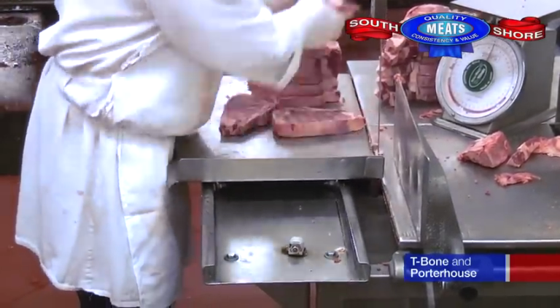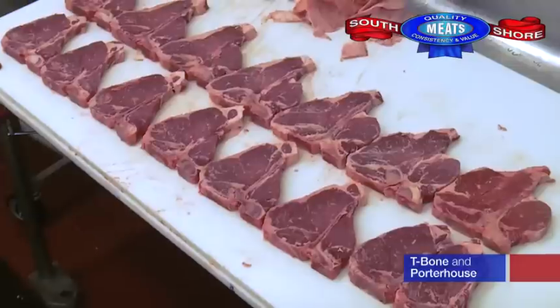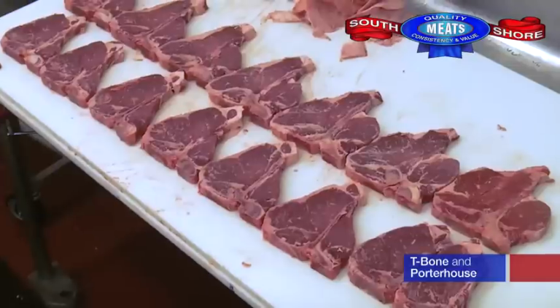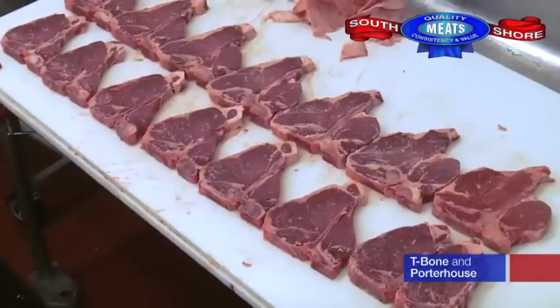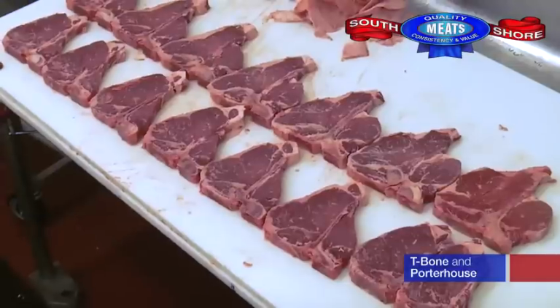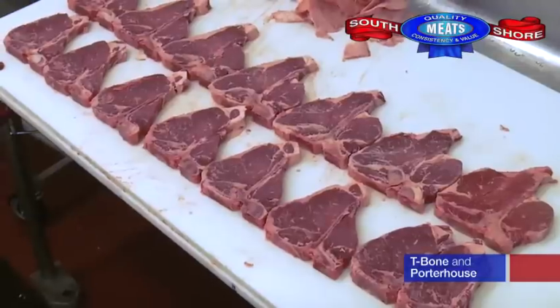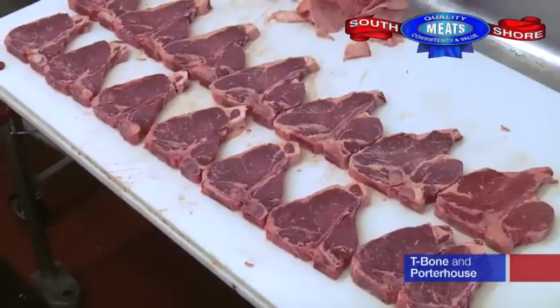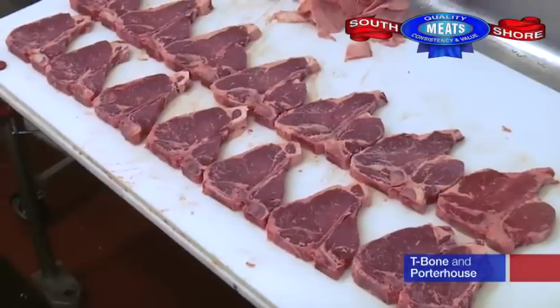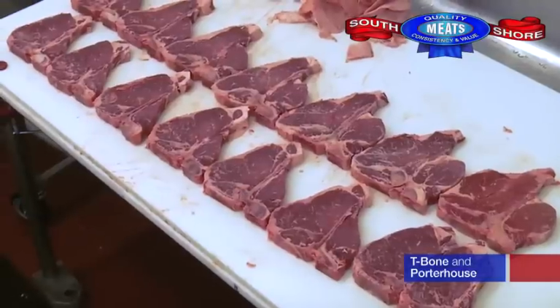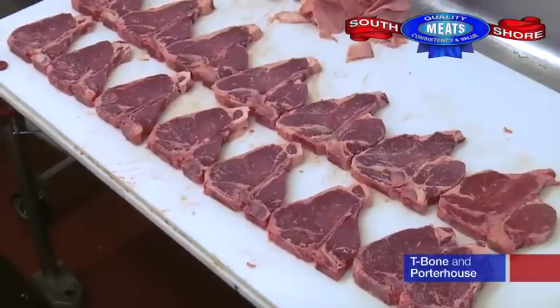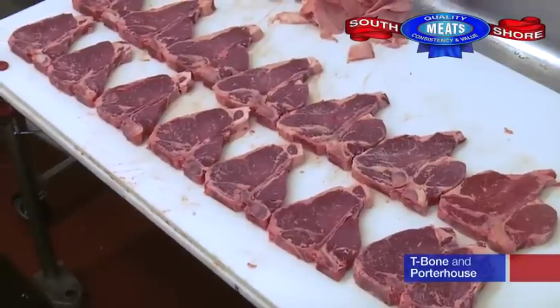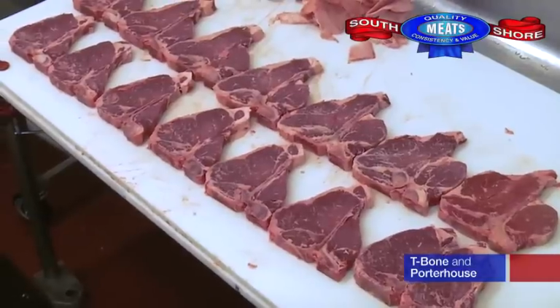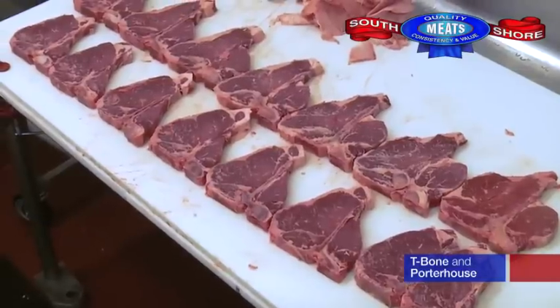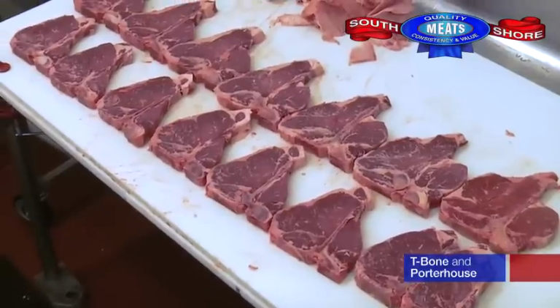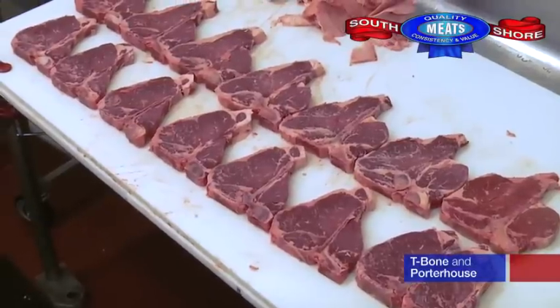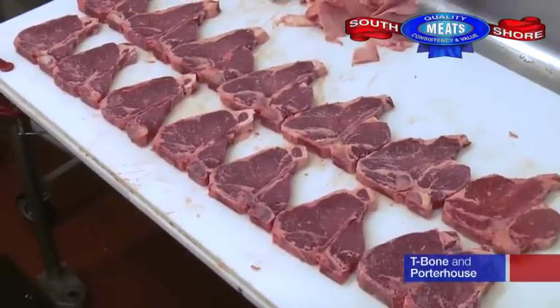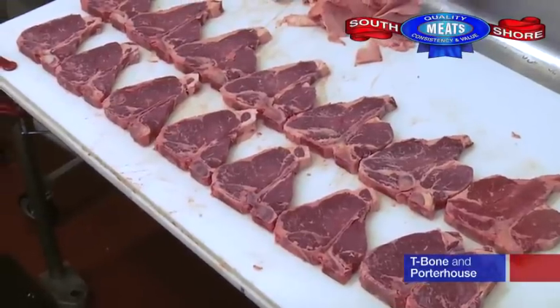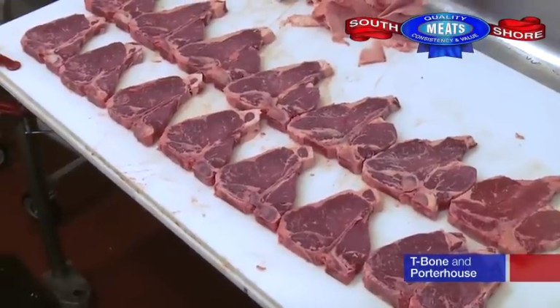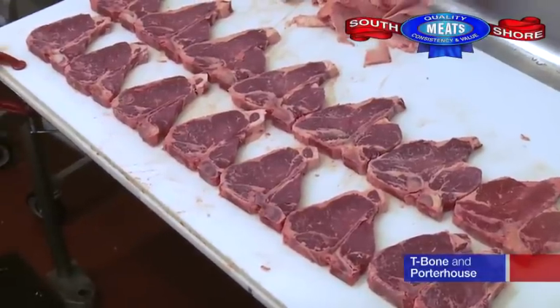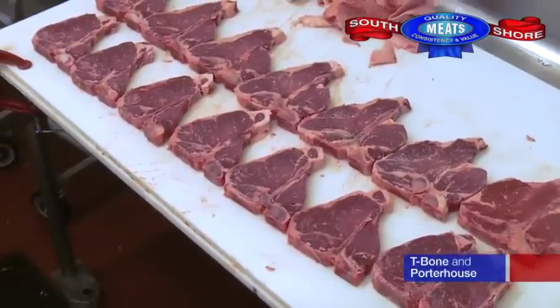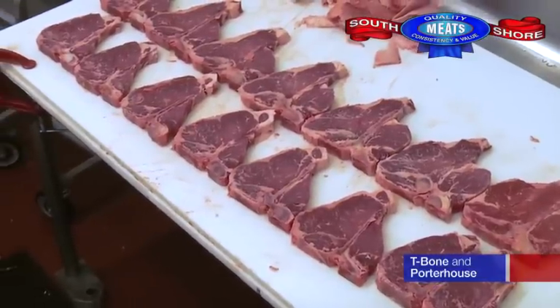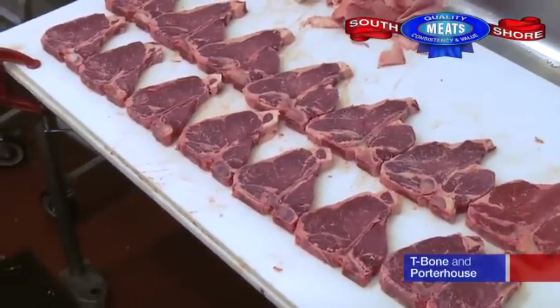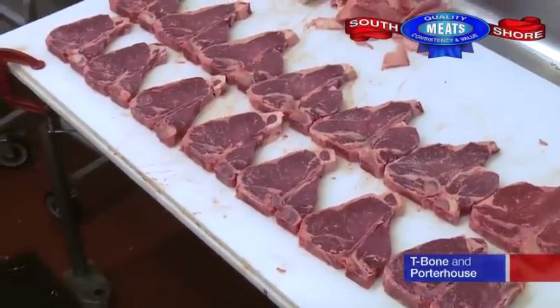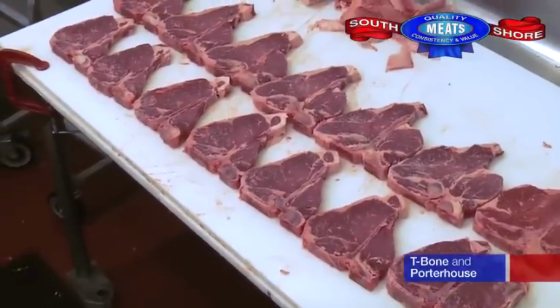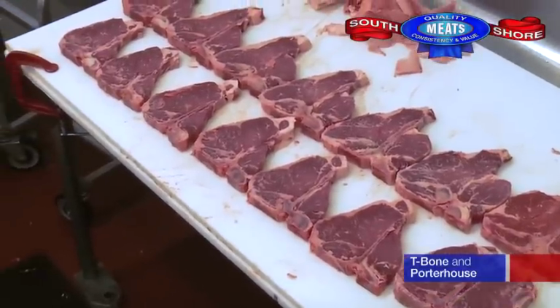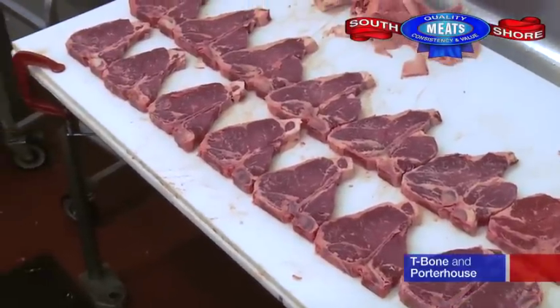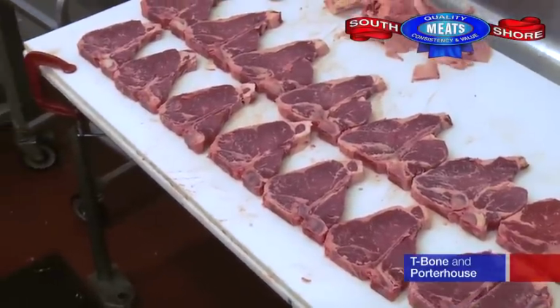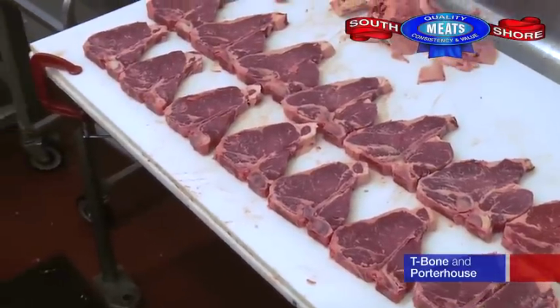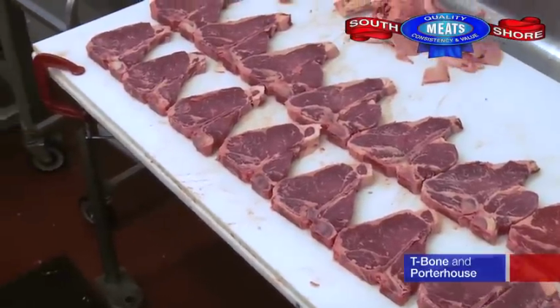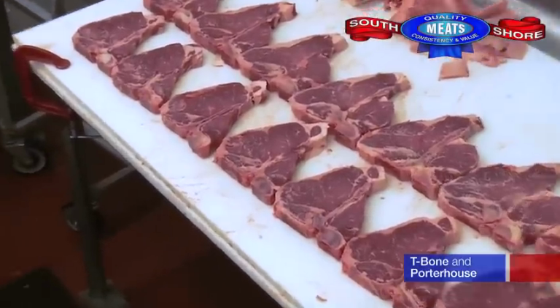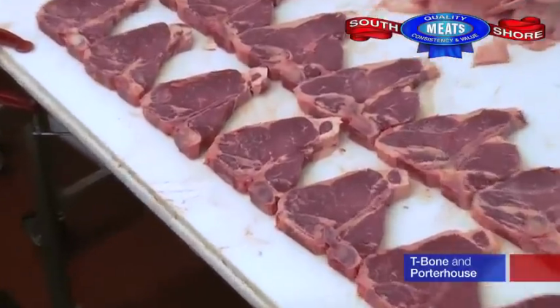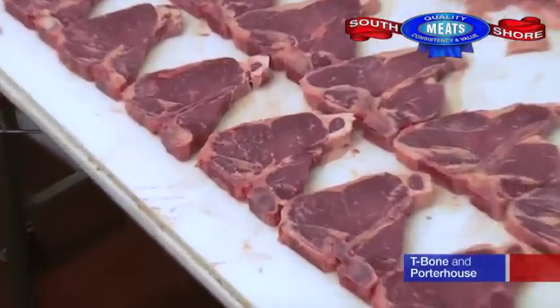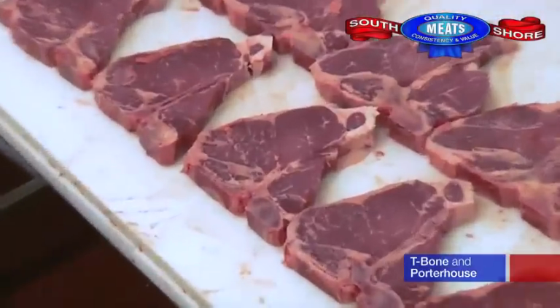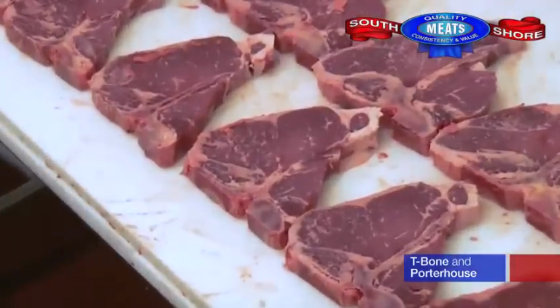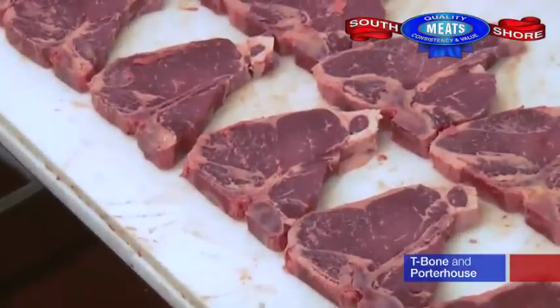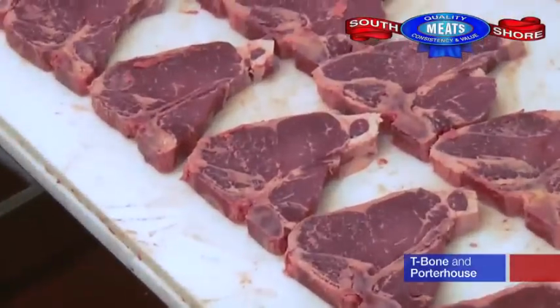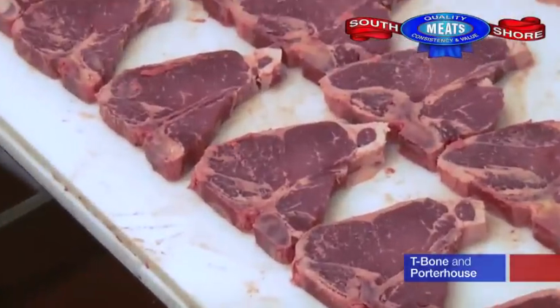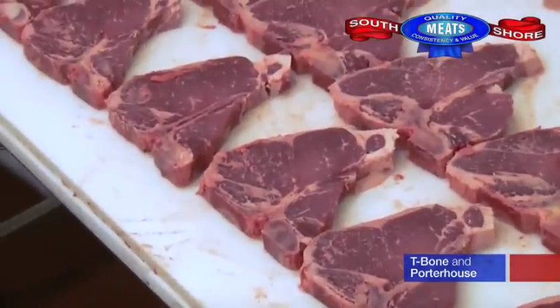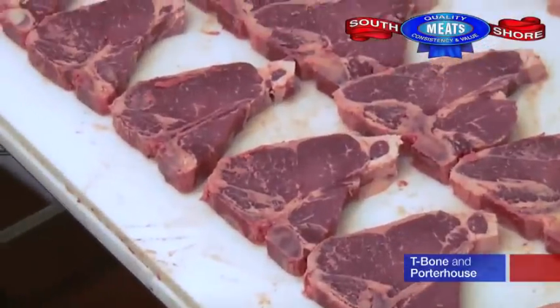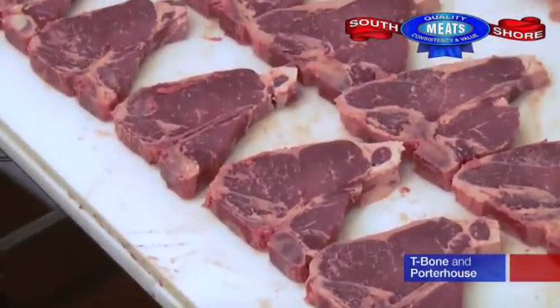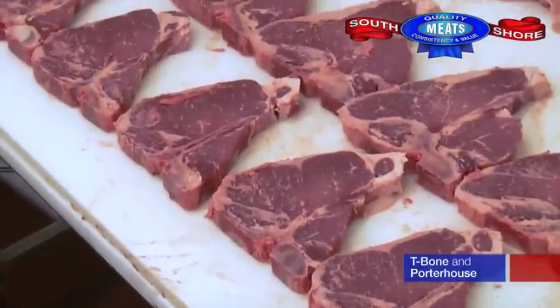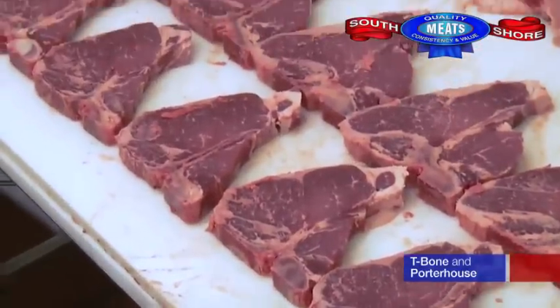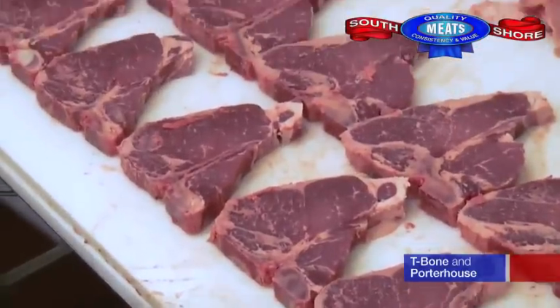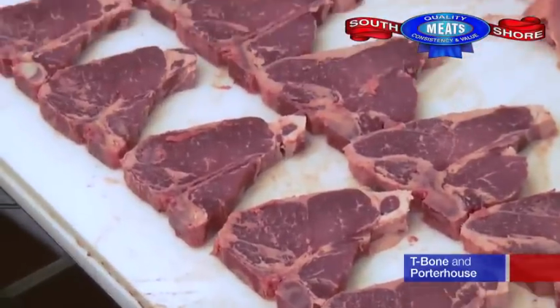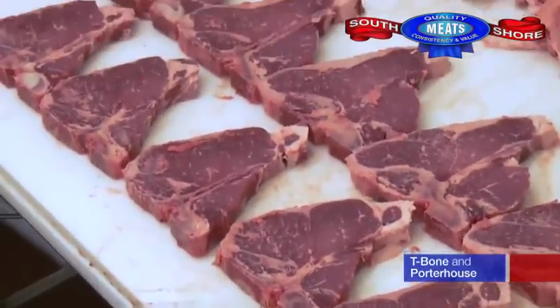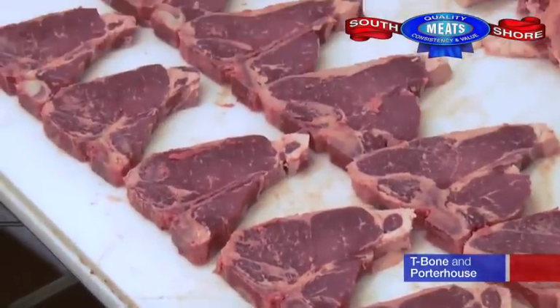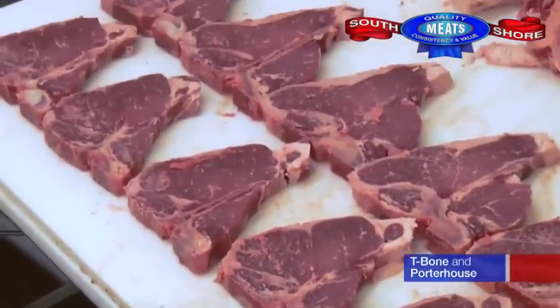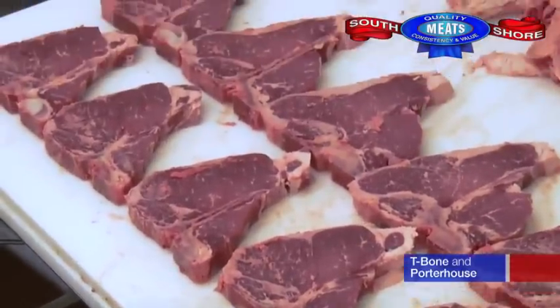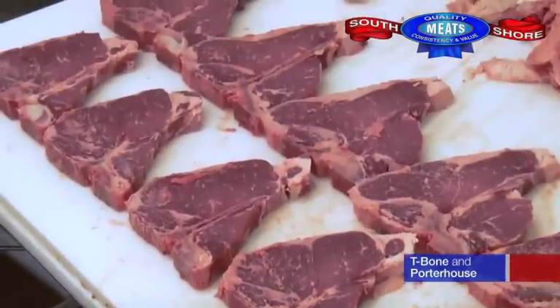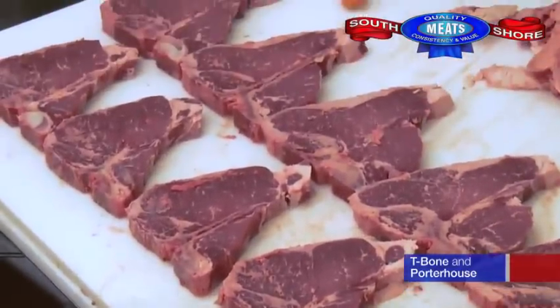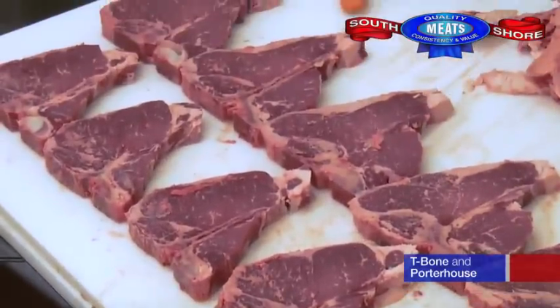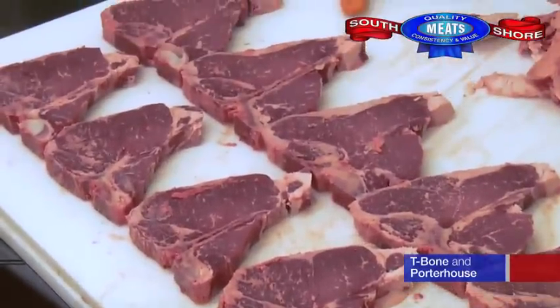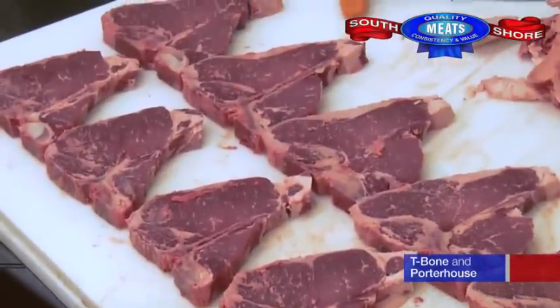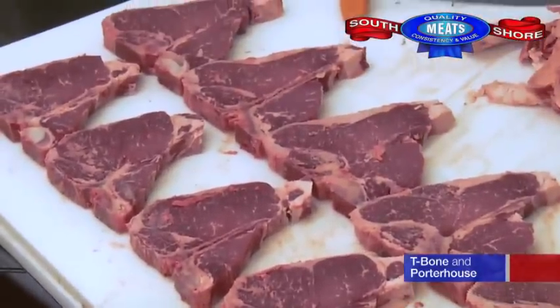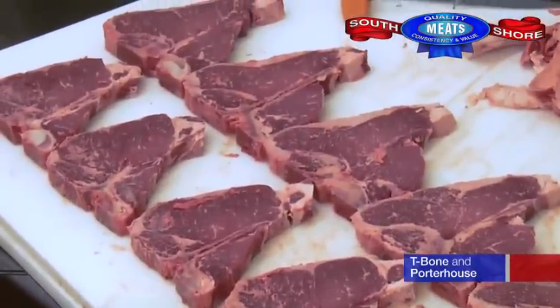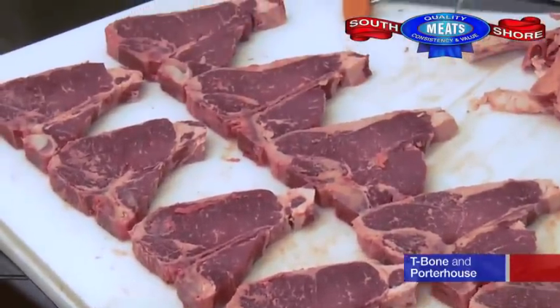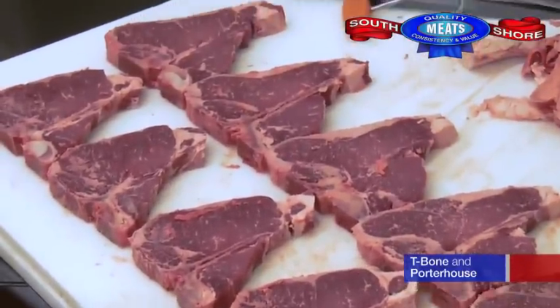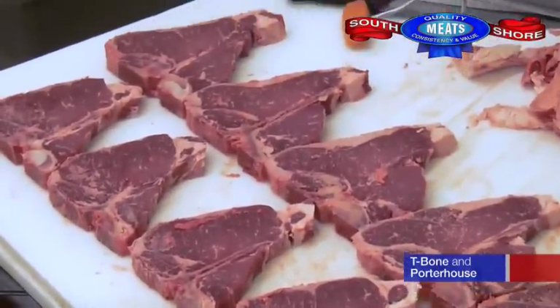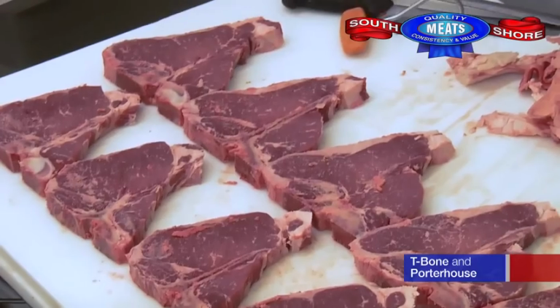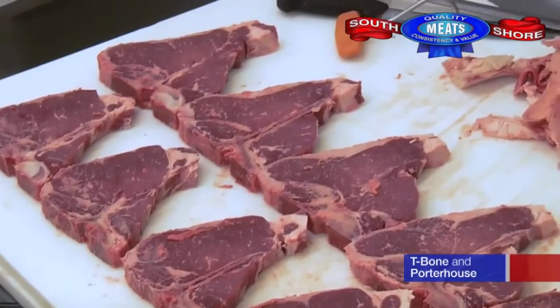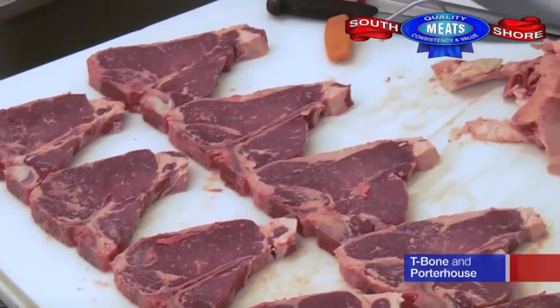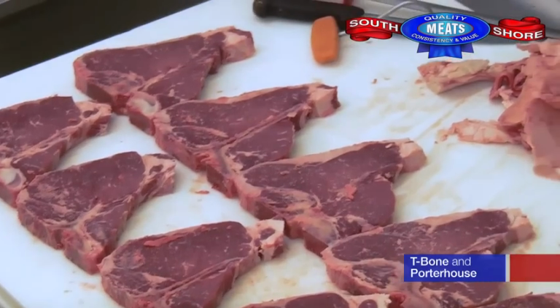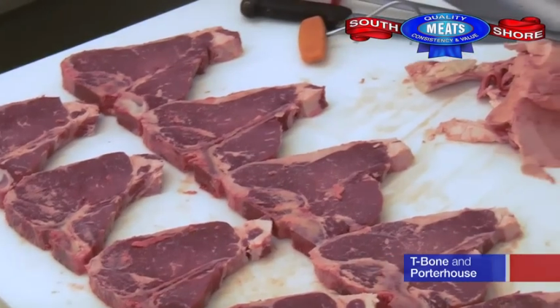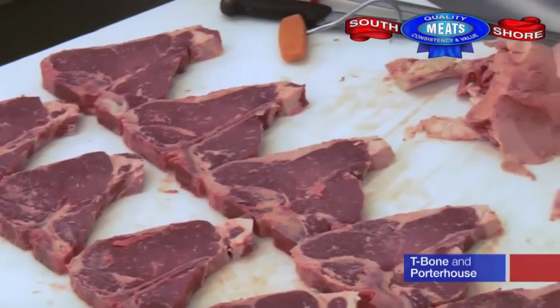On the top, we have the porterhouse steaks with the tenderloin that are an inch and three quarters from the center bone. On the bottom, we have the t-bones.